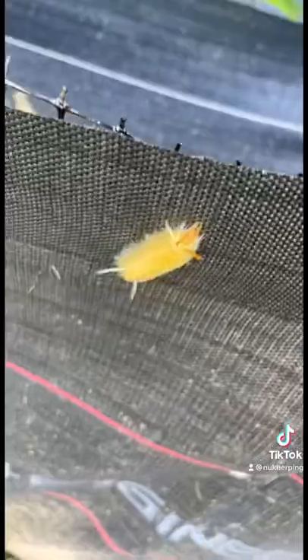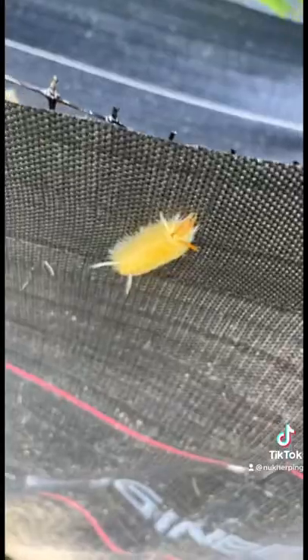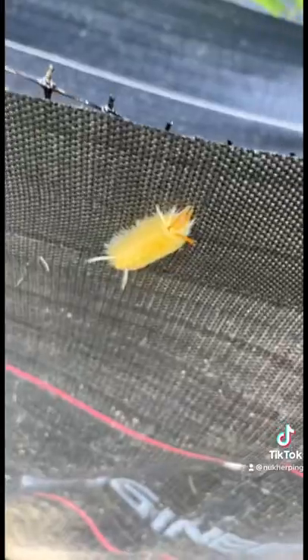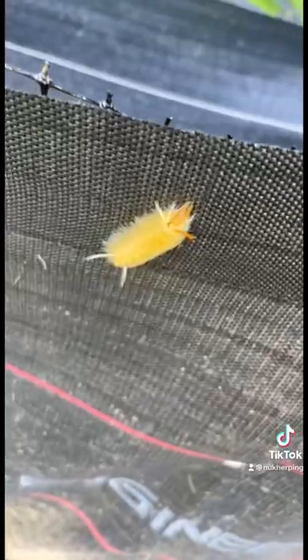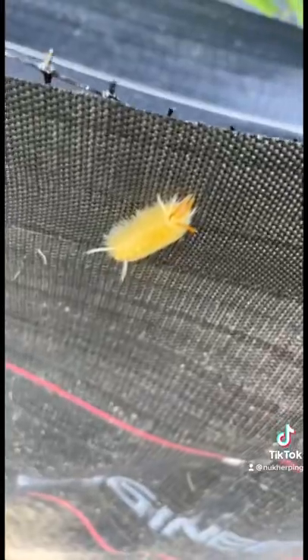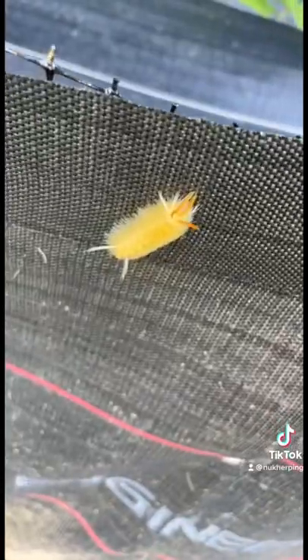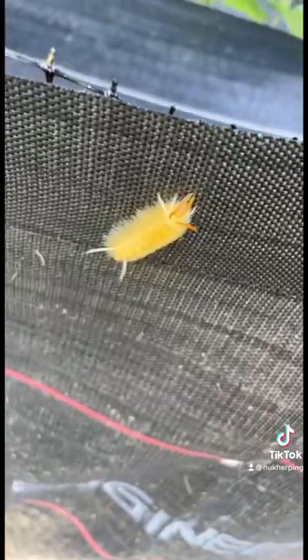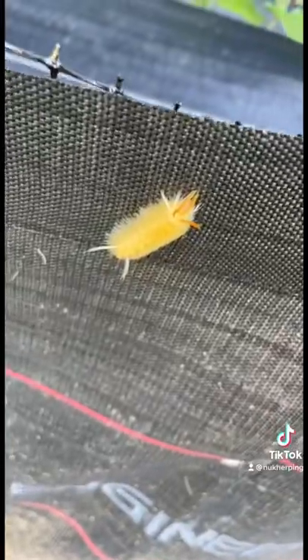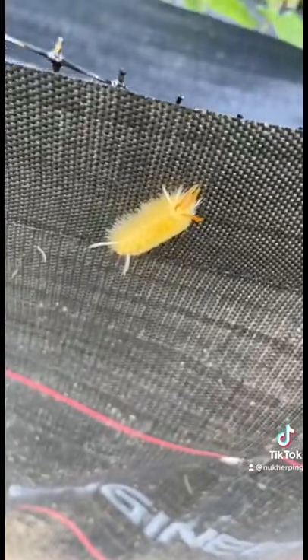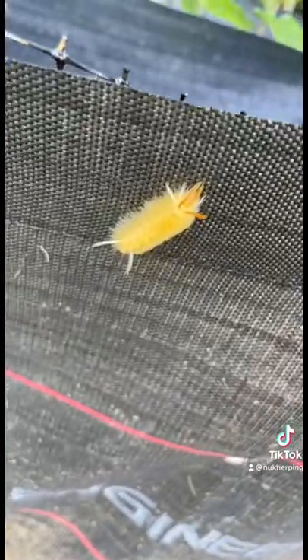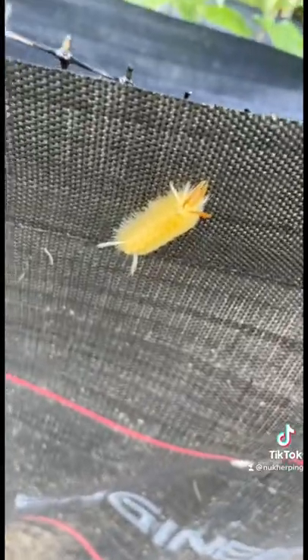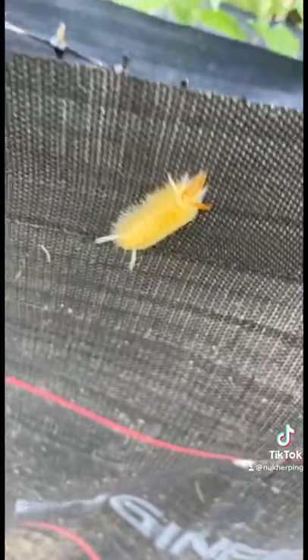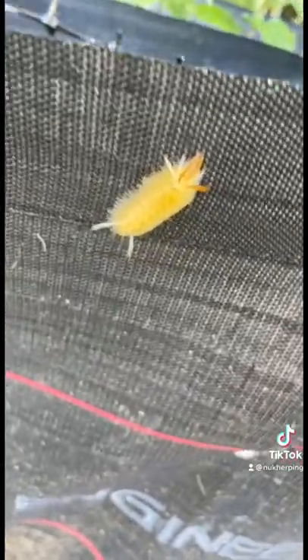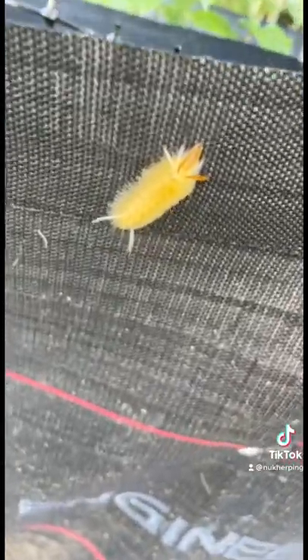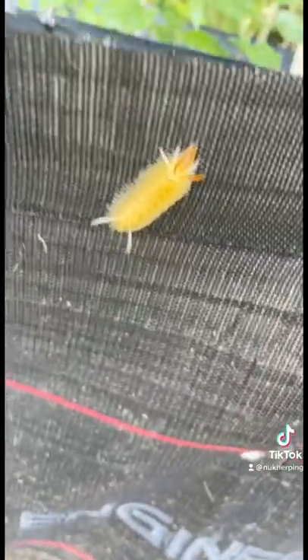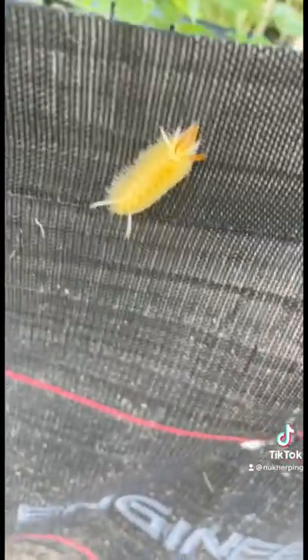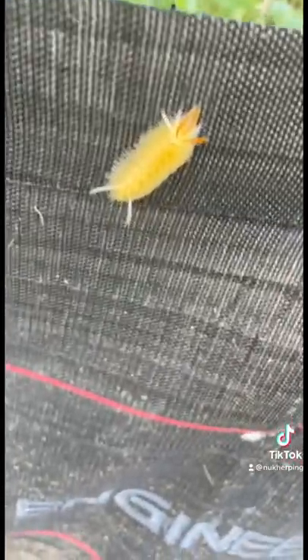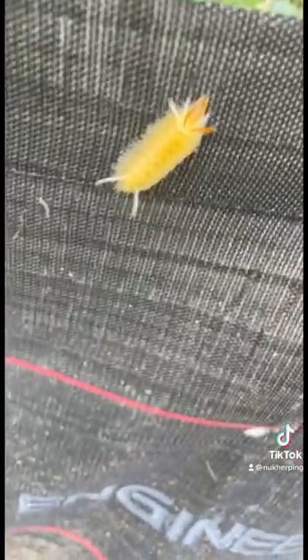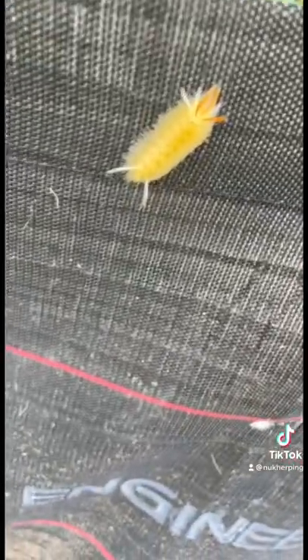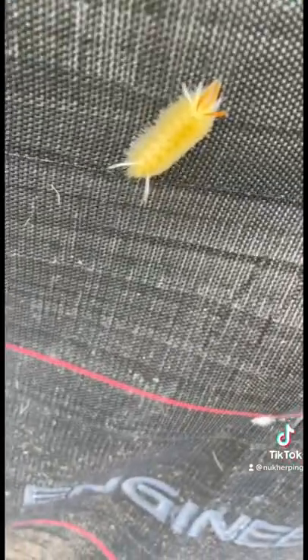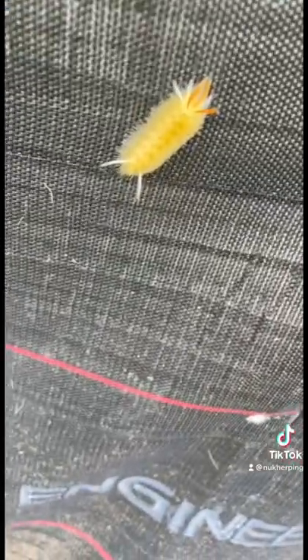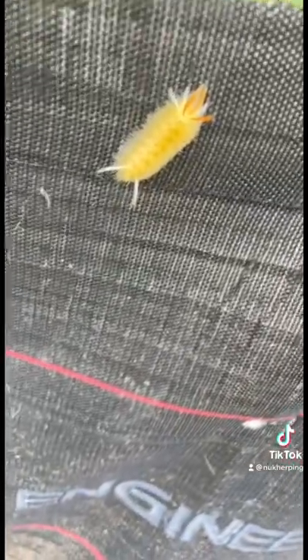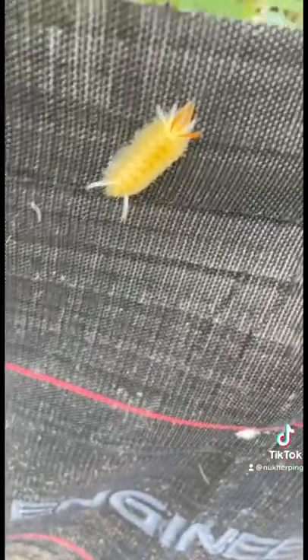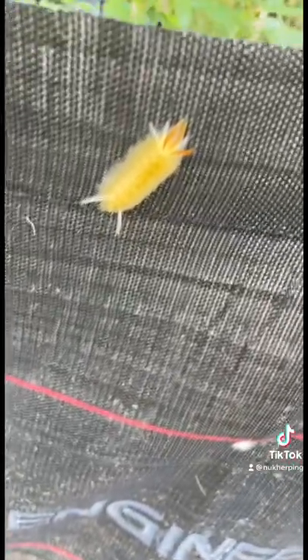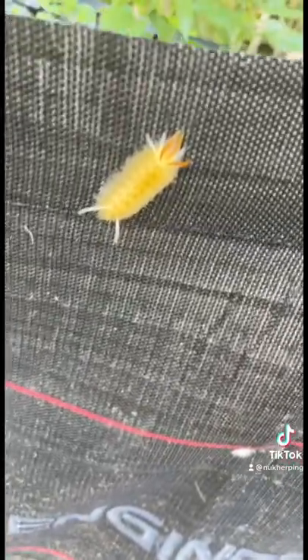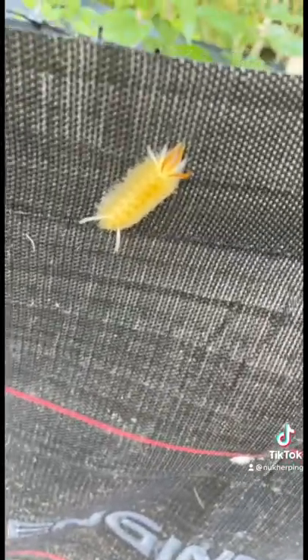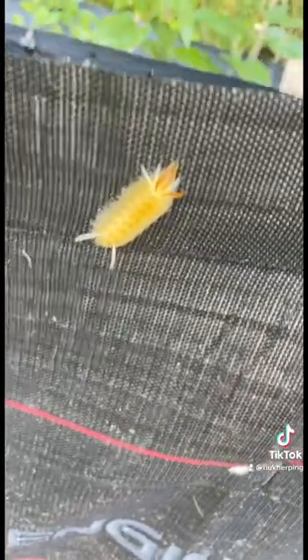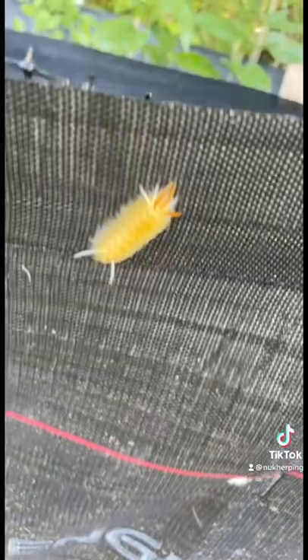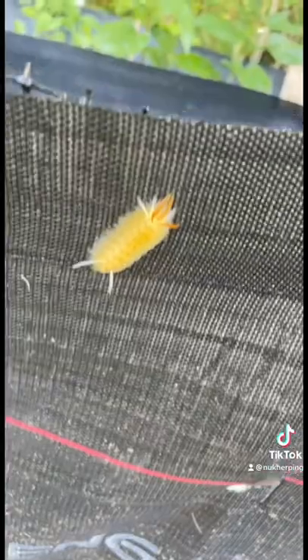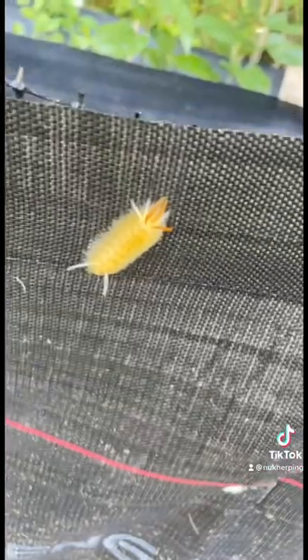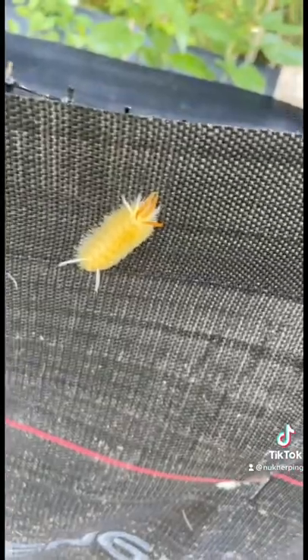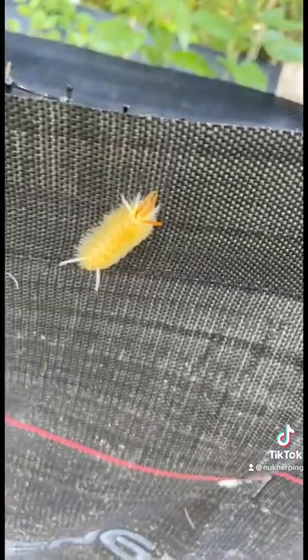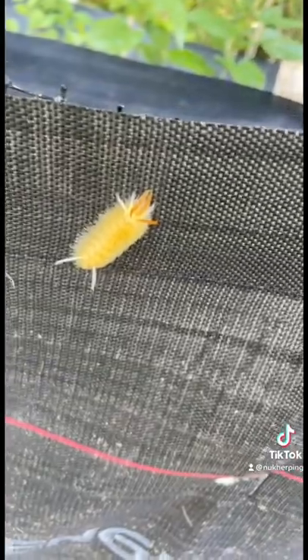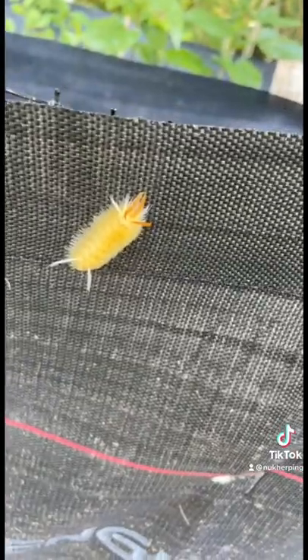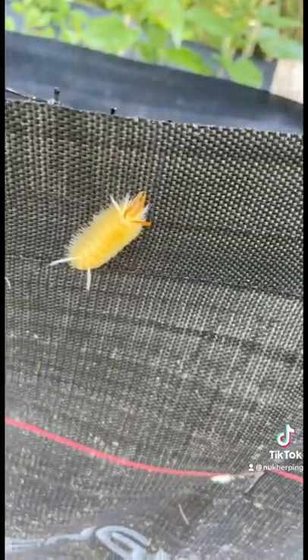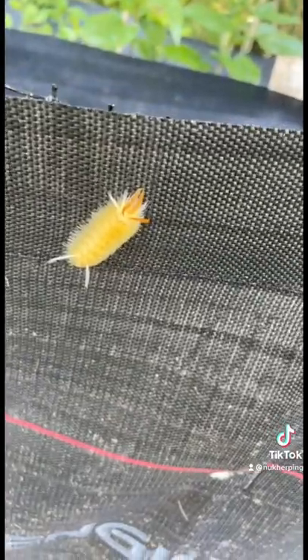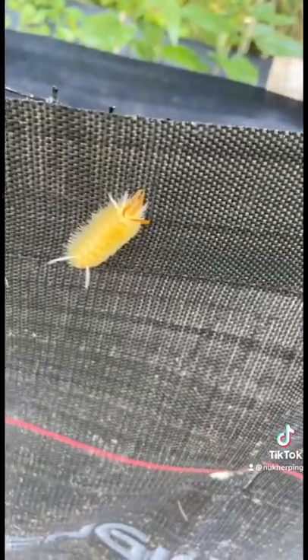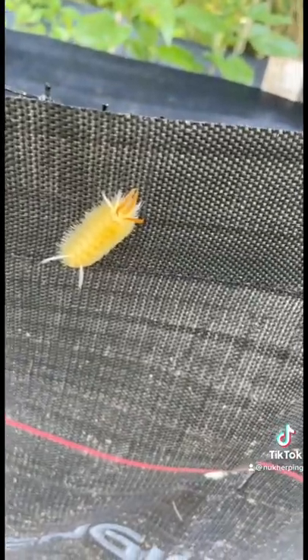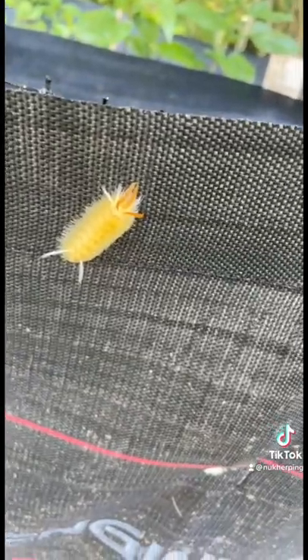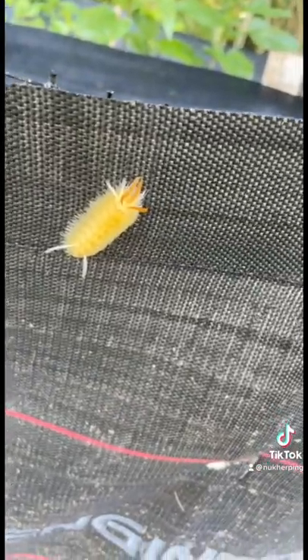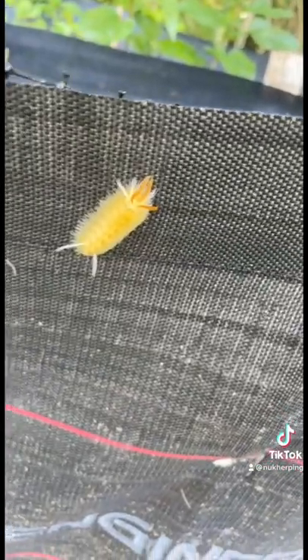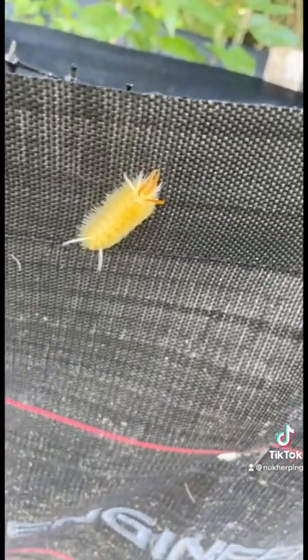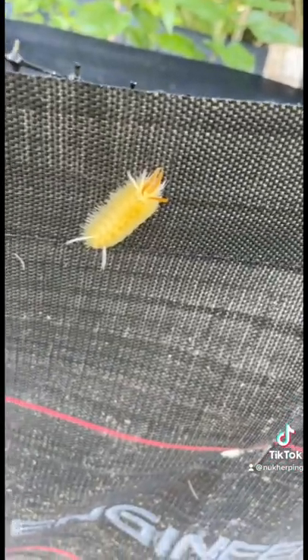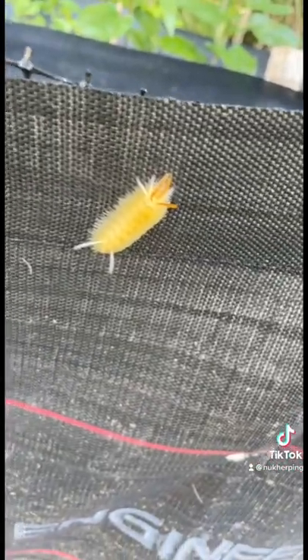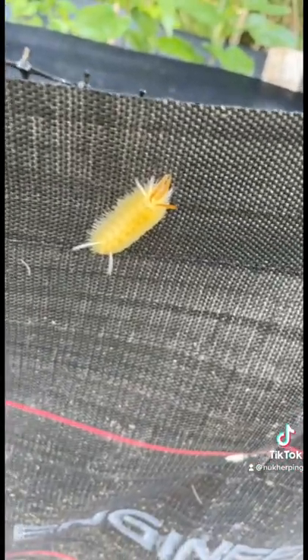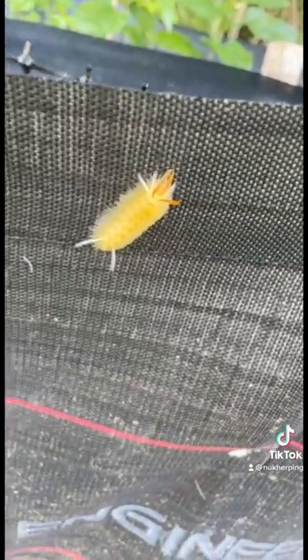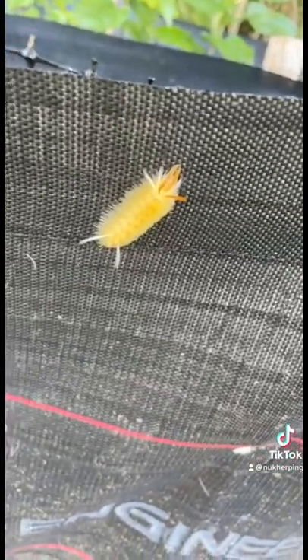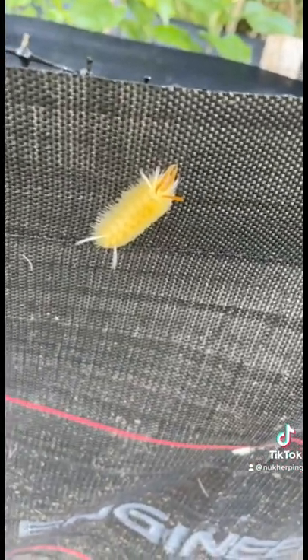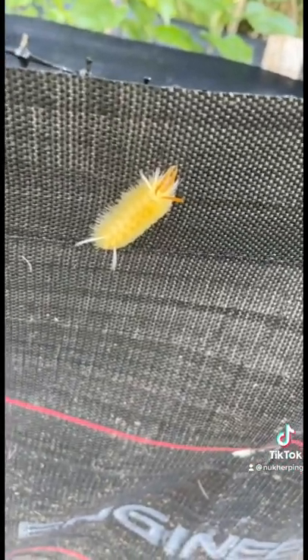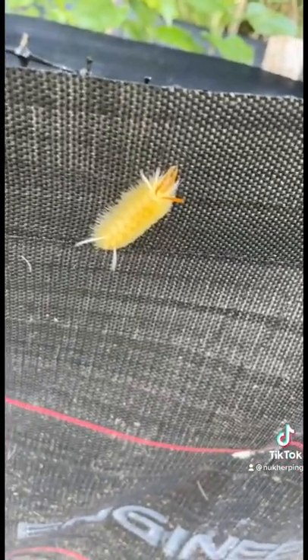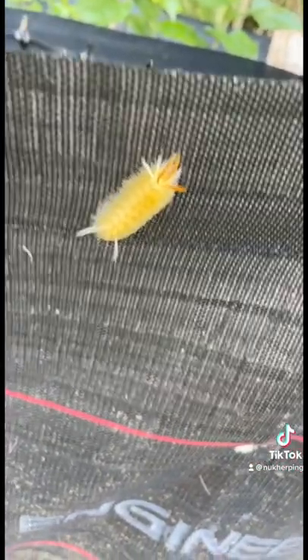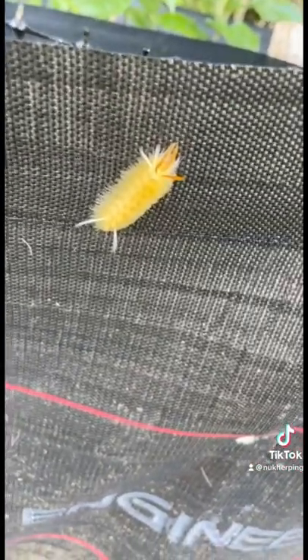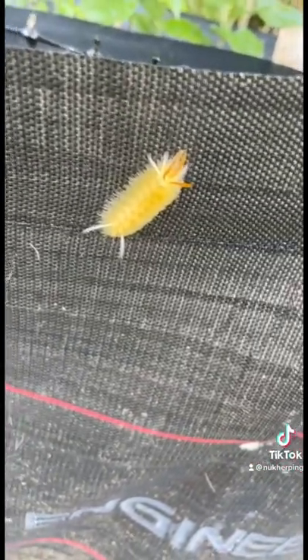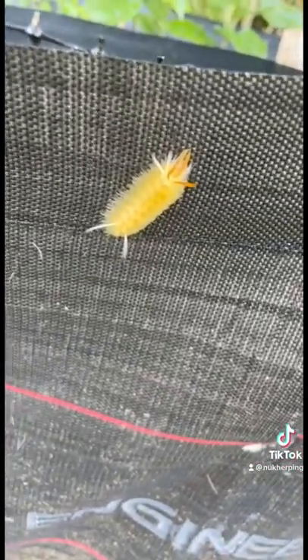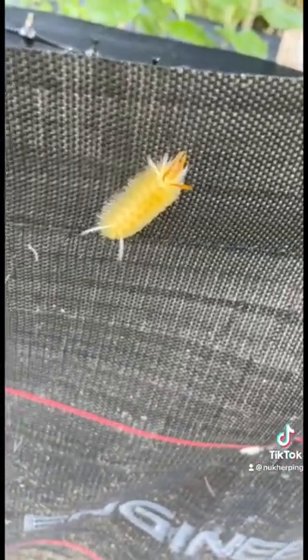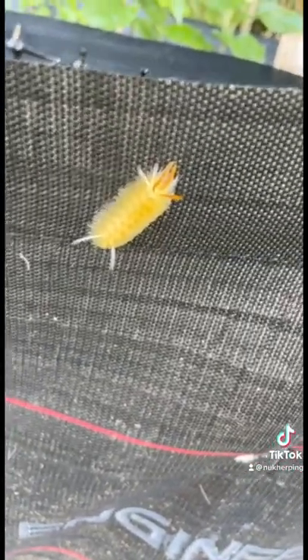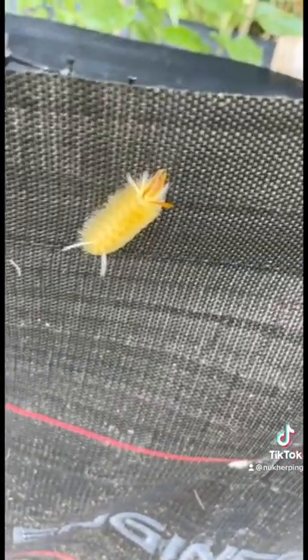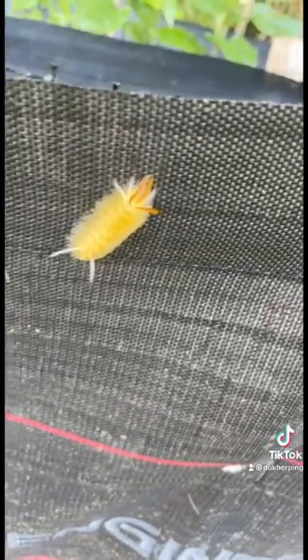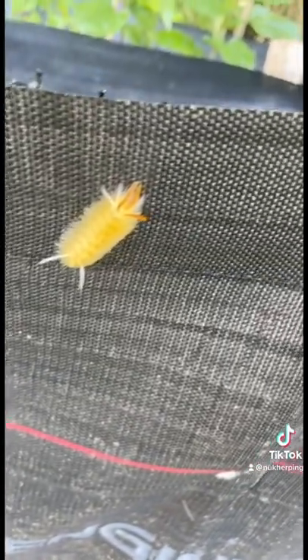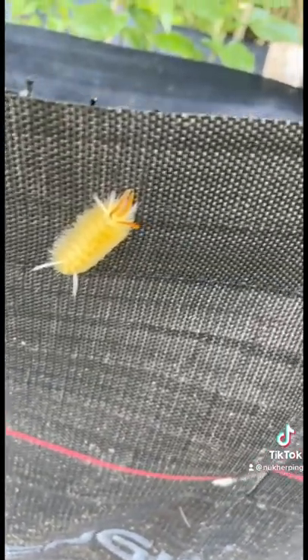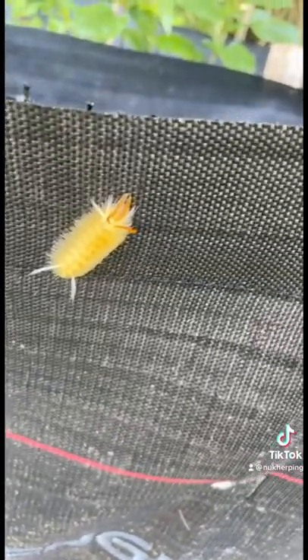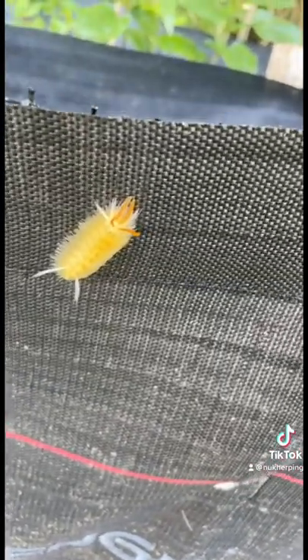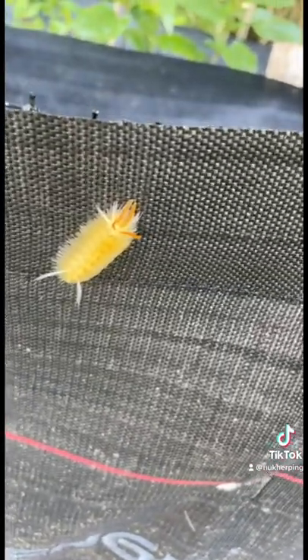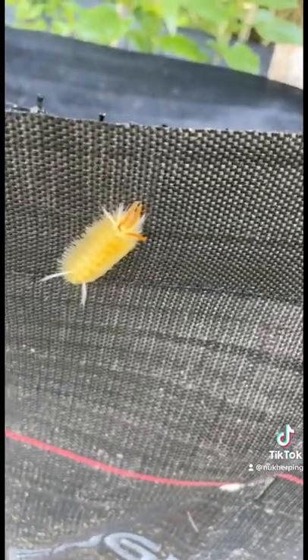All right guys, I found this crazy-looking caterpillar. I ain't going to get that close to it because that bit looks like it could bite. Let's see what else we can find.